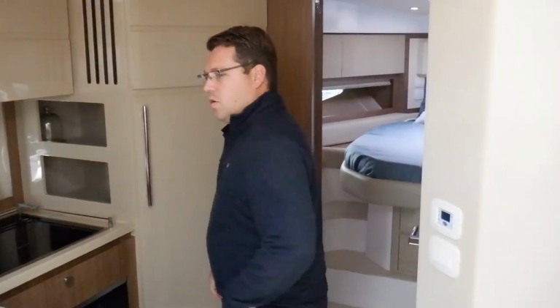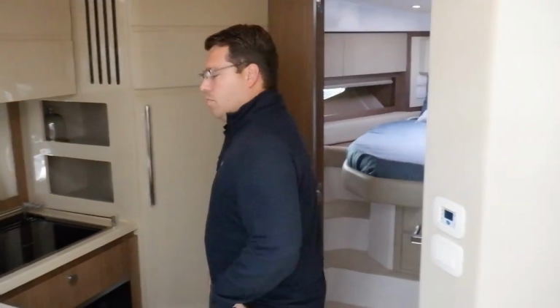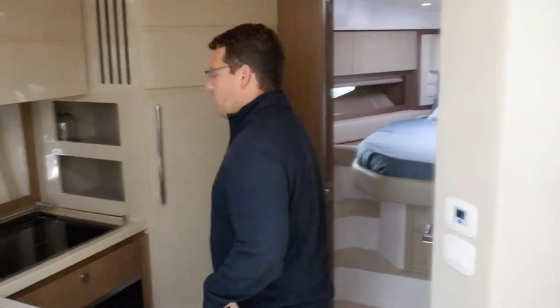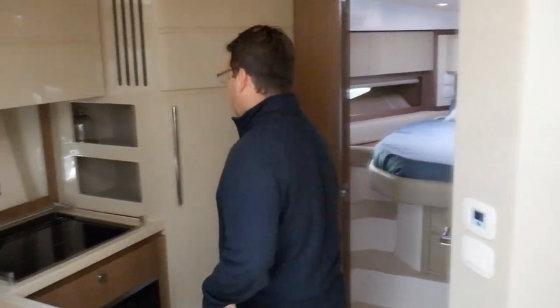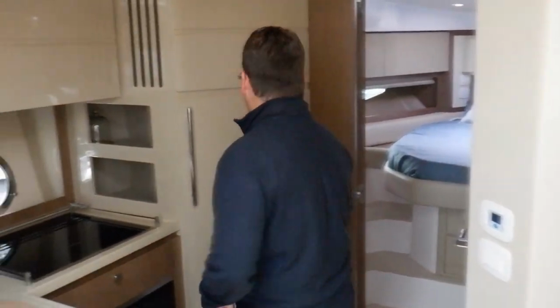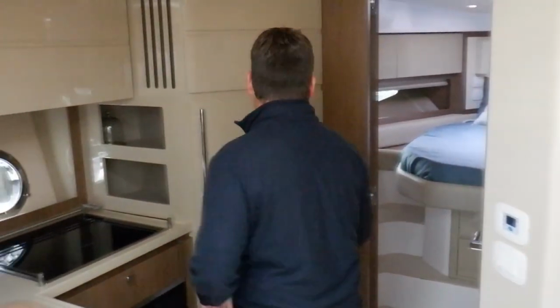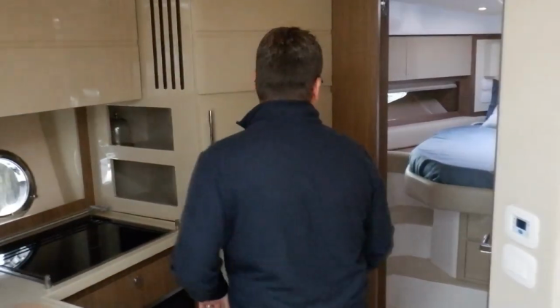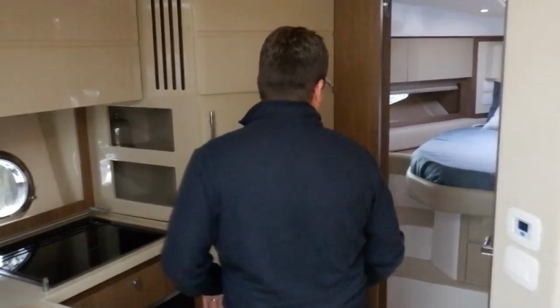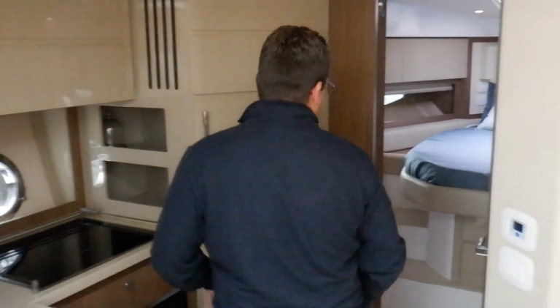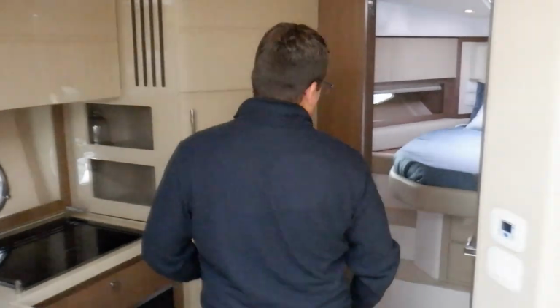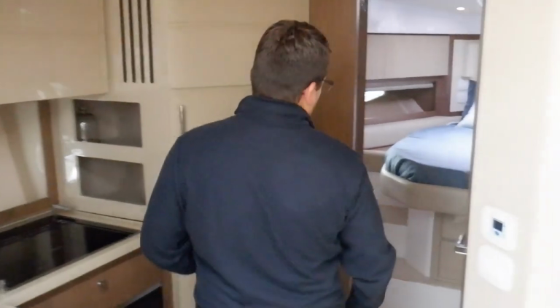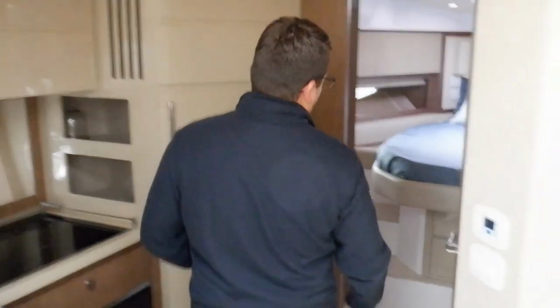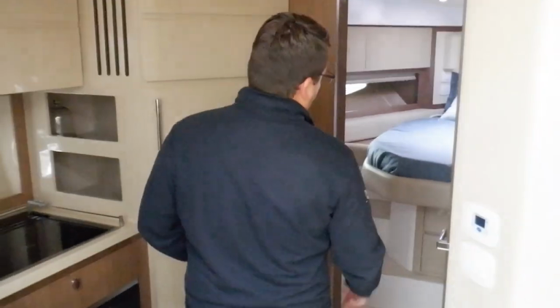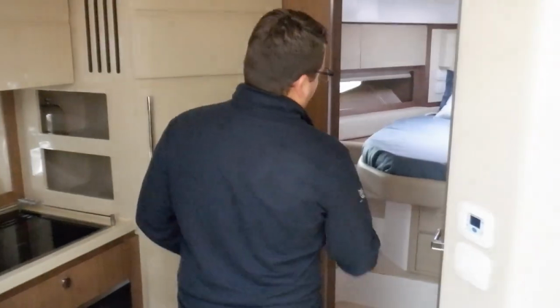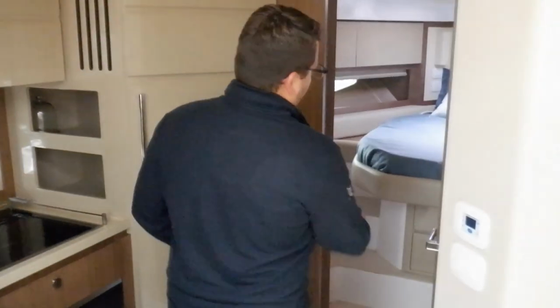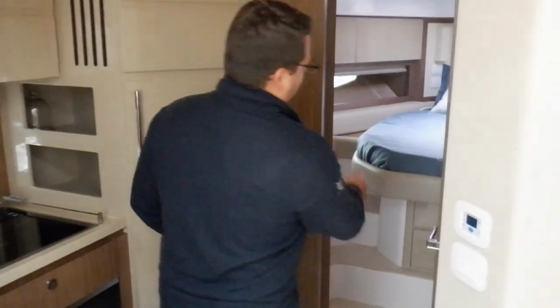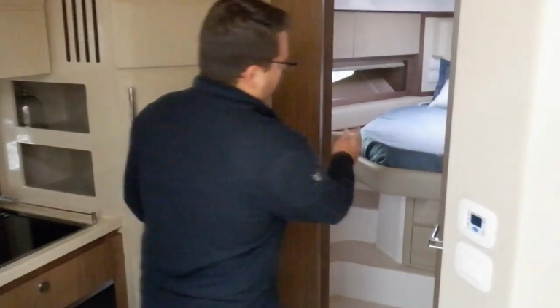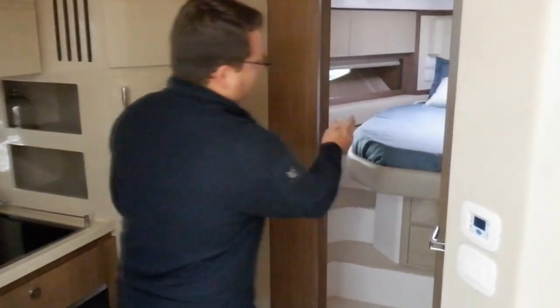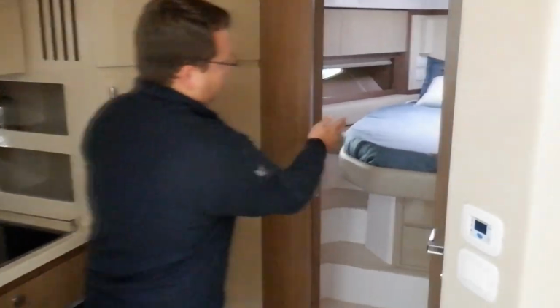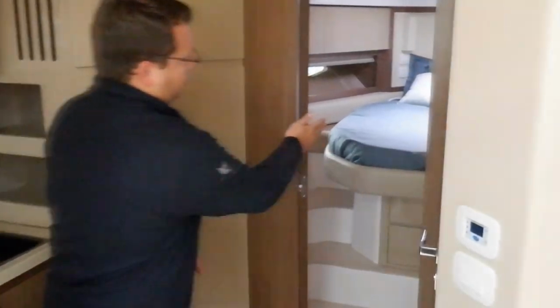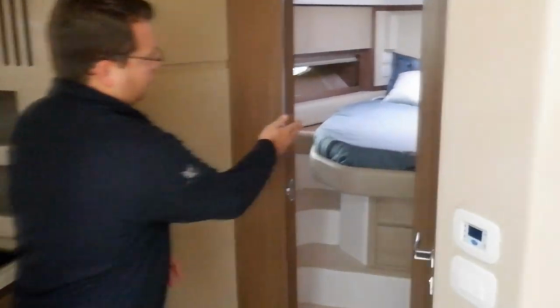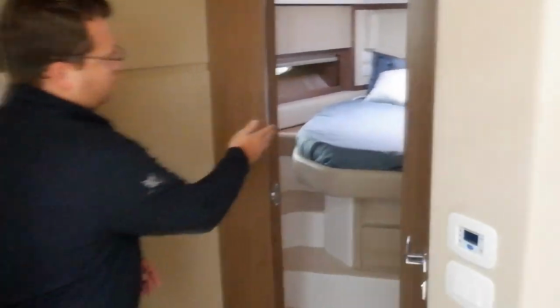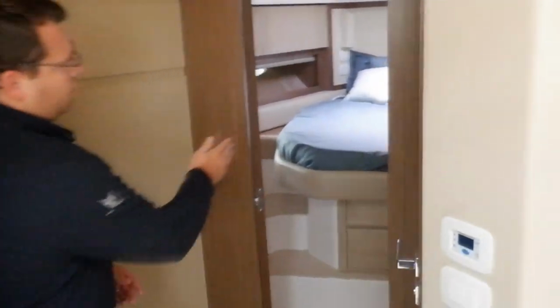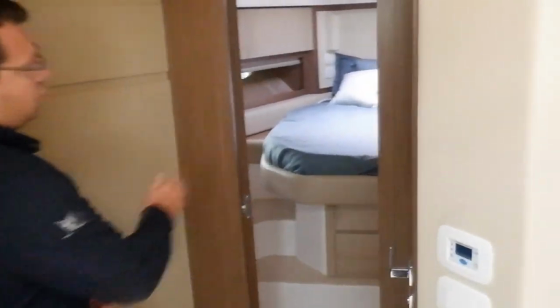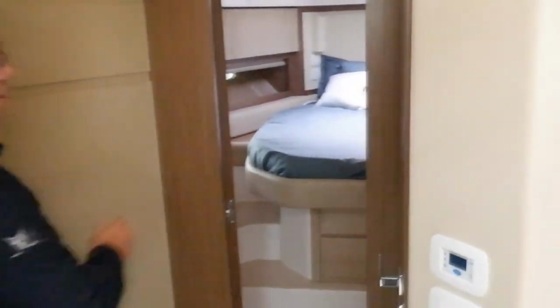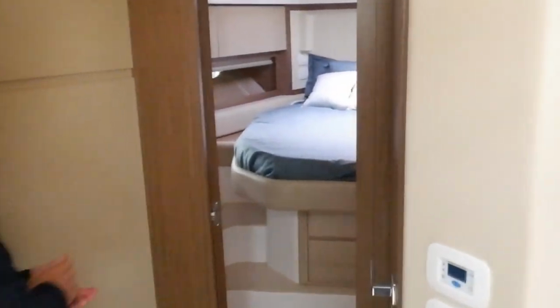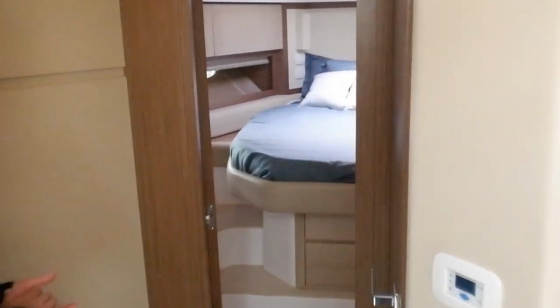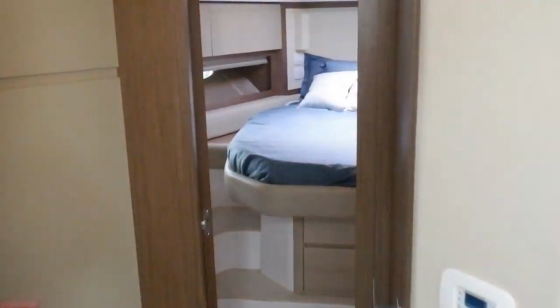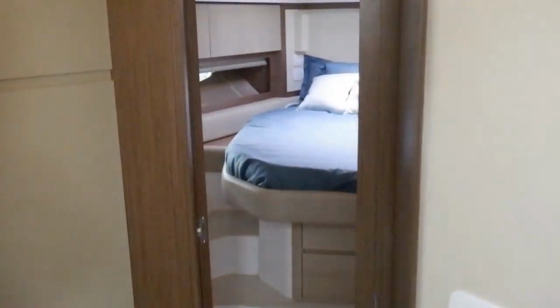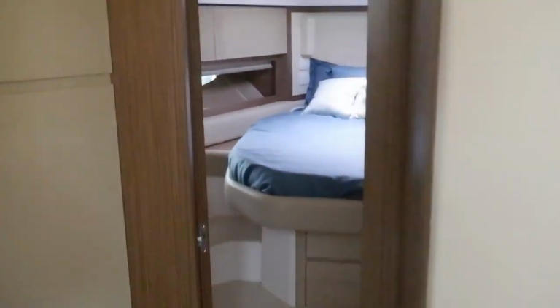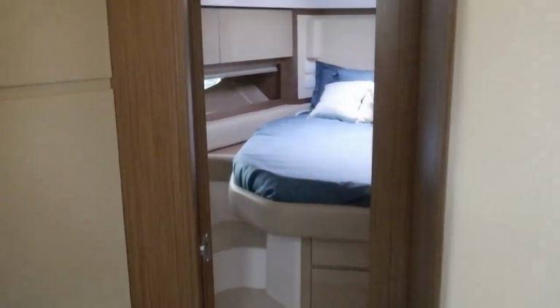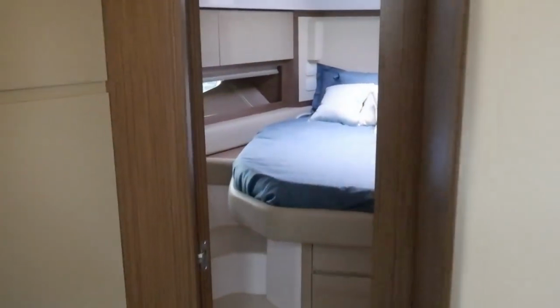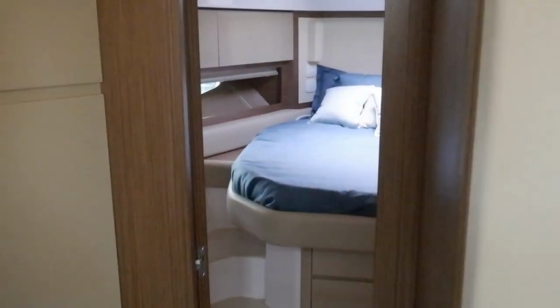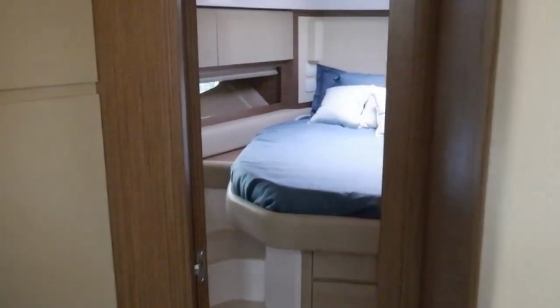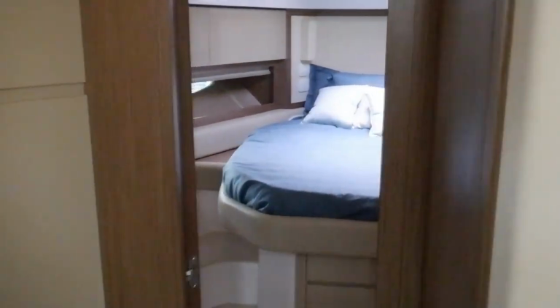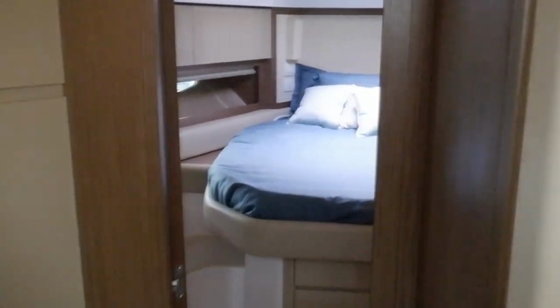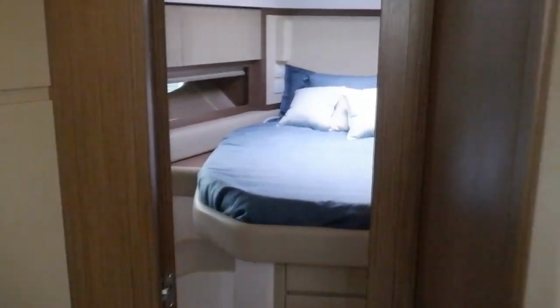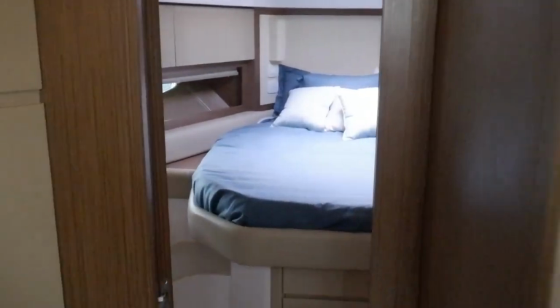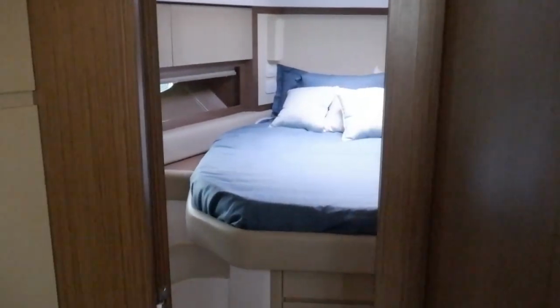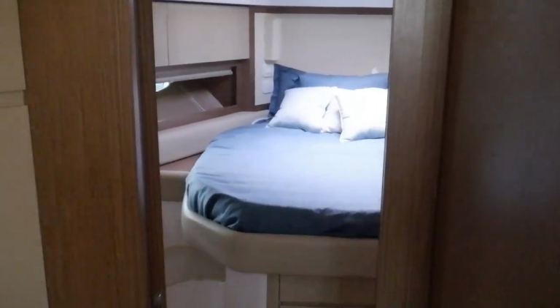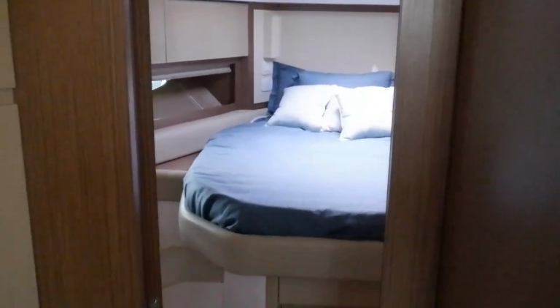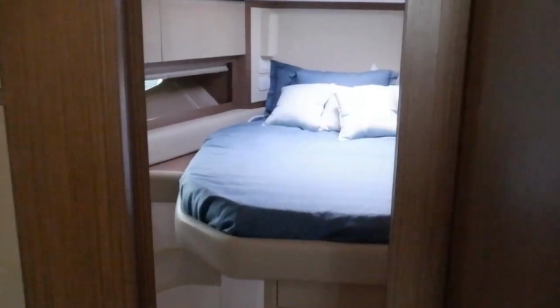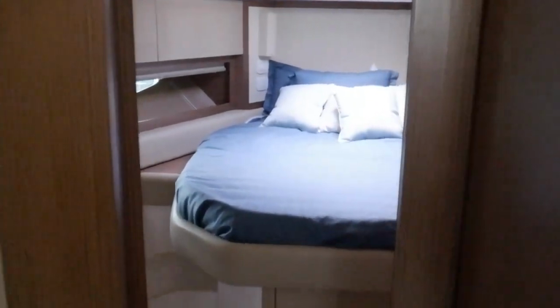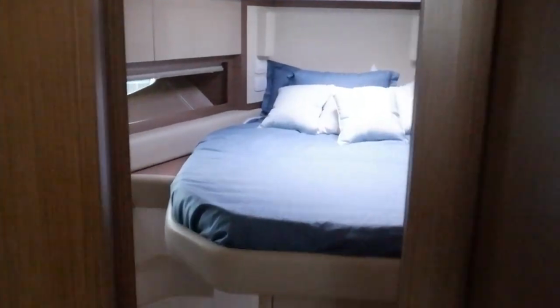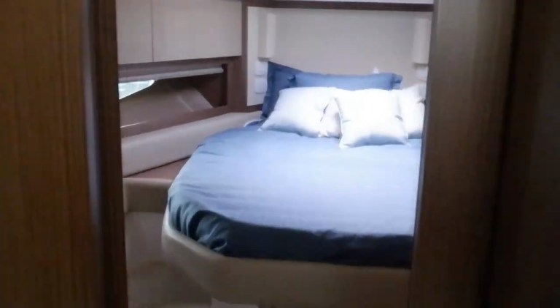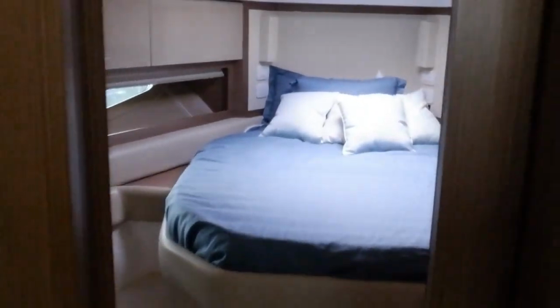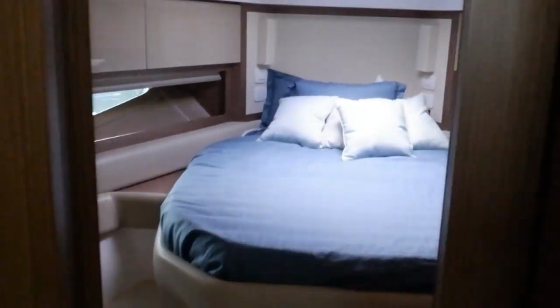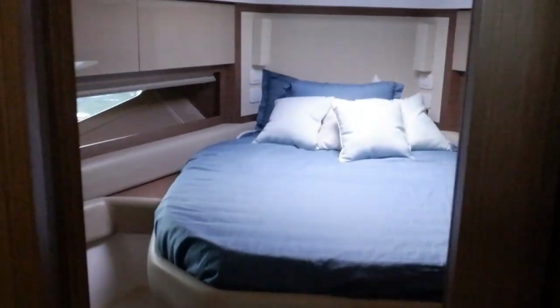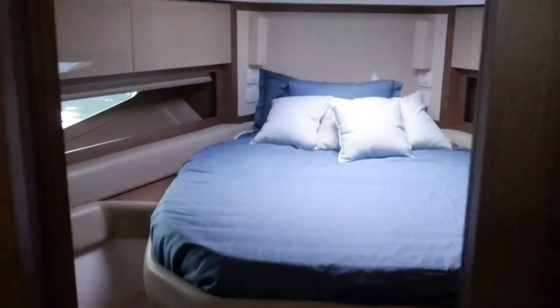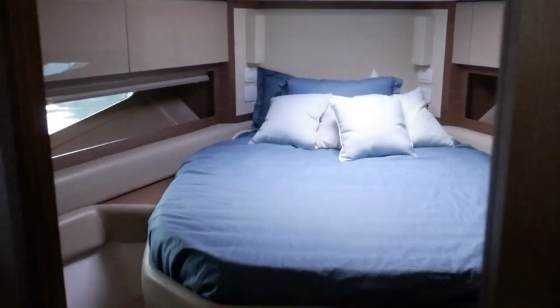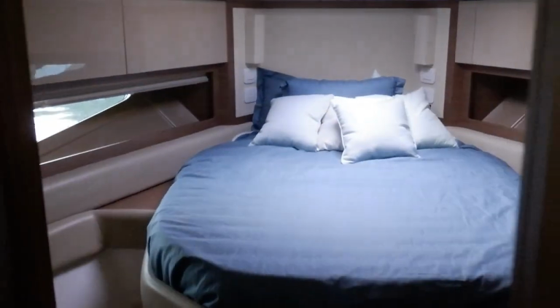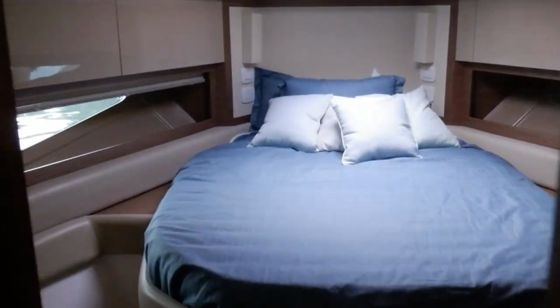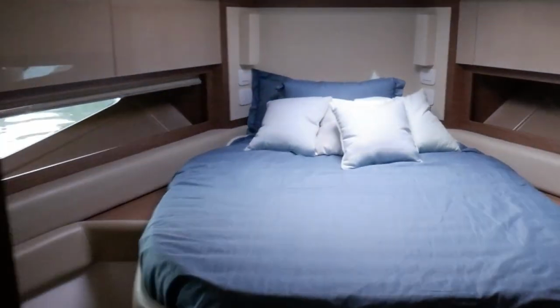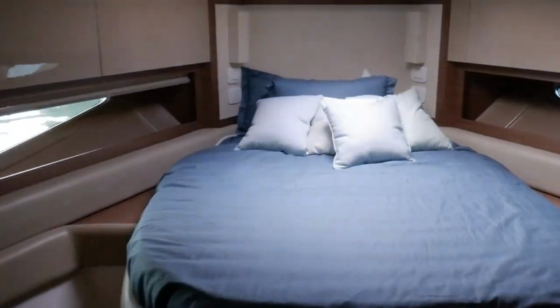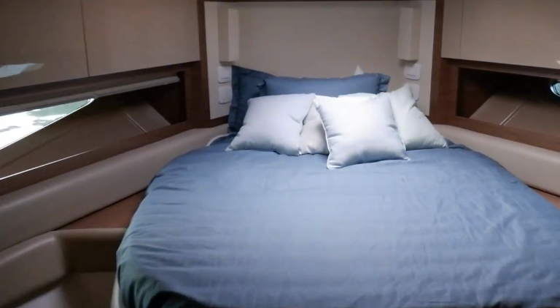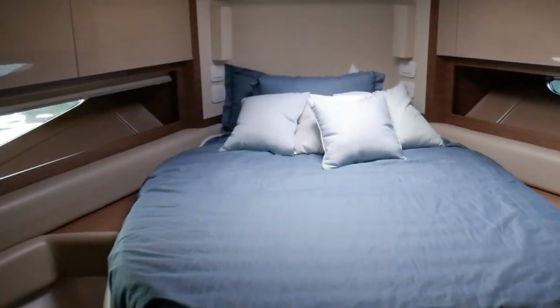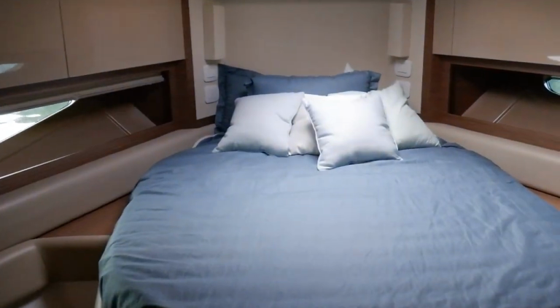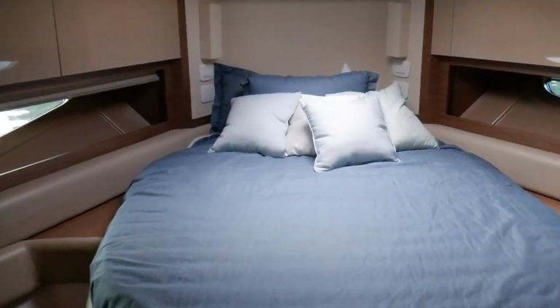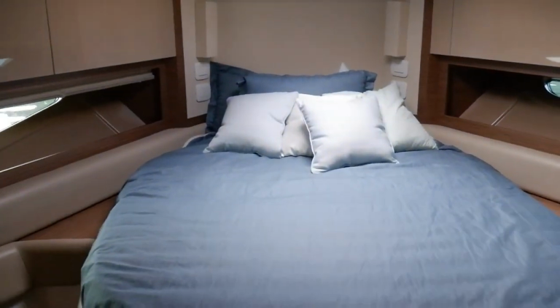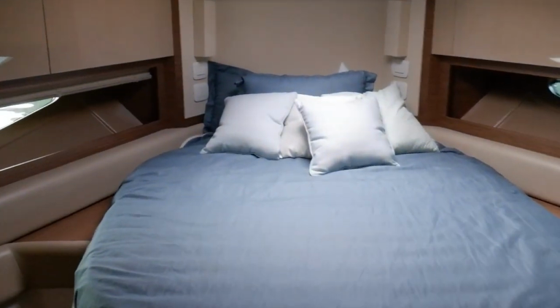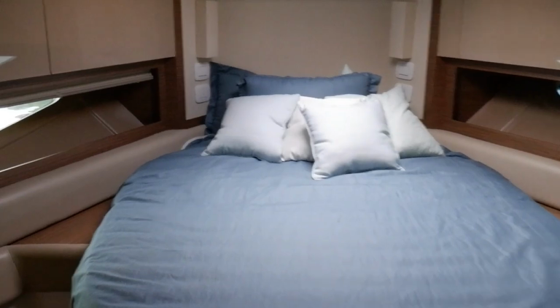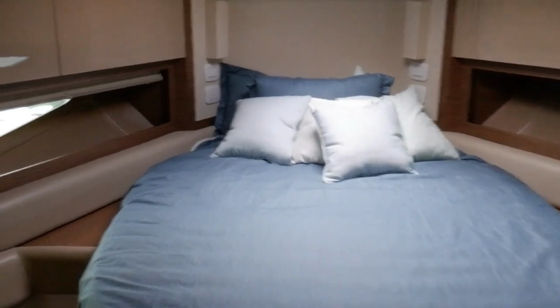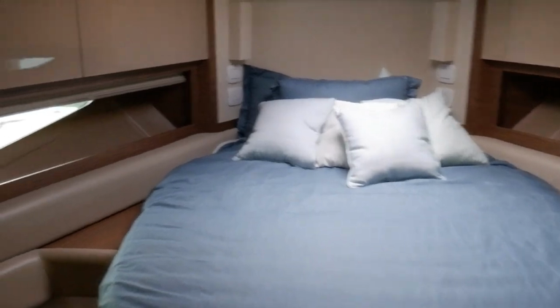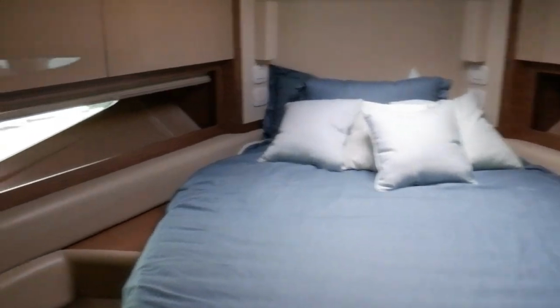Moving forward, you can check out the VIP stateroom, as well as it has a day head and a private entrance.